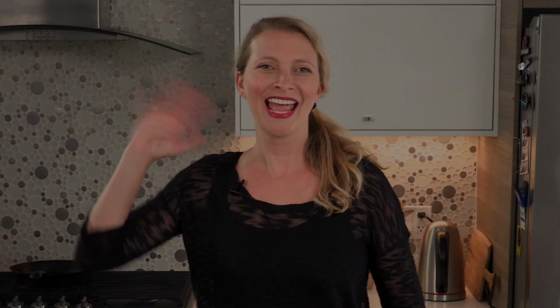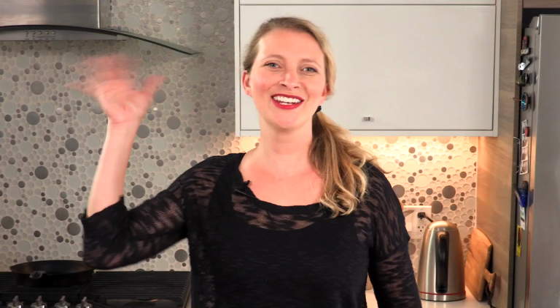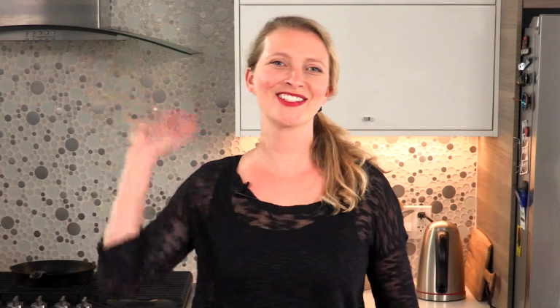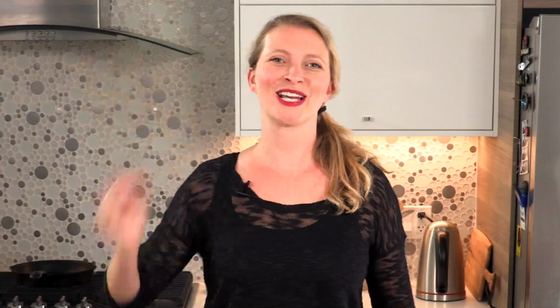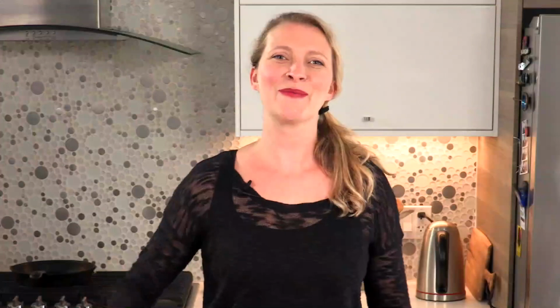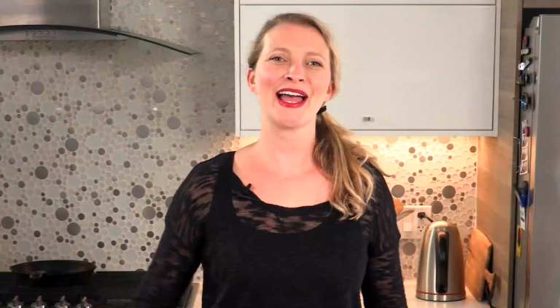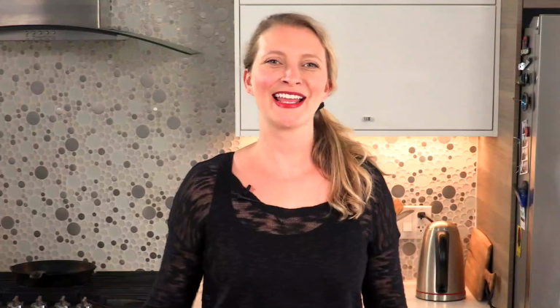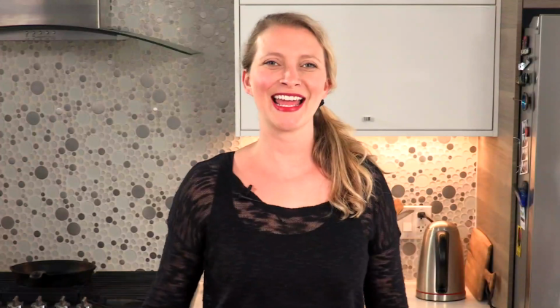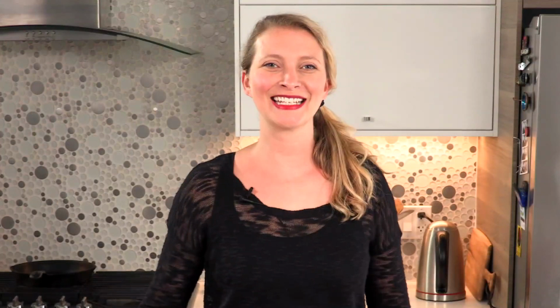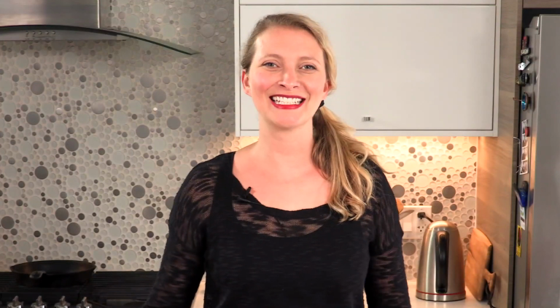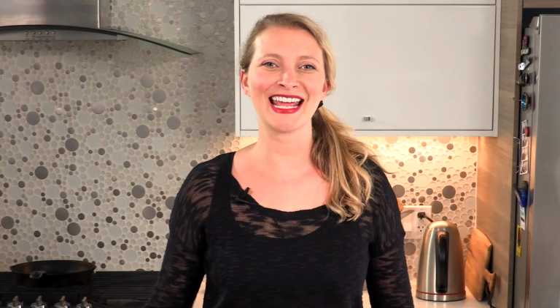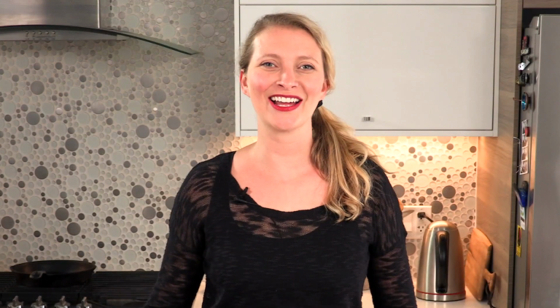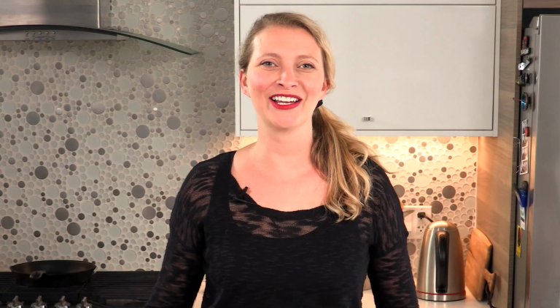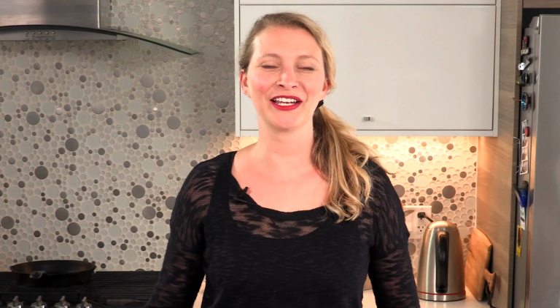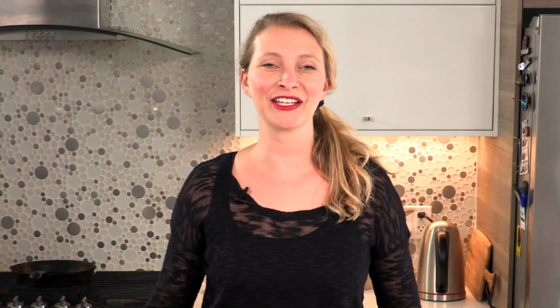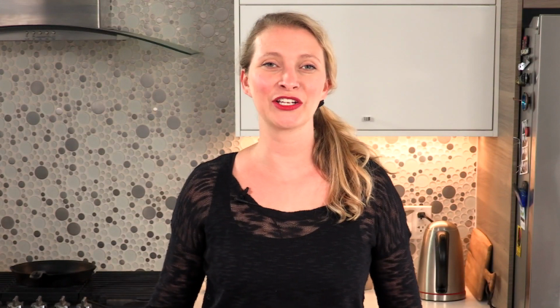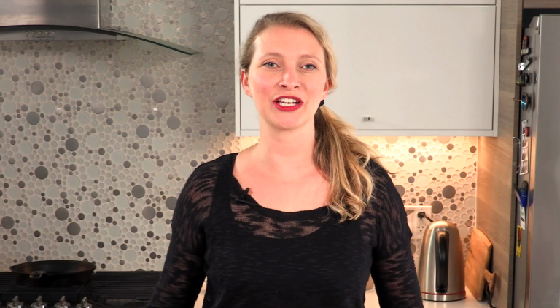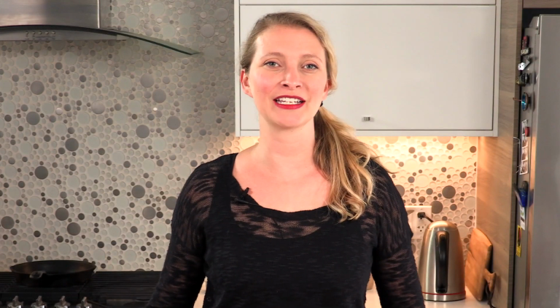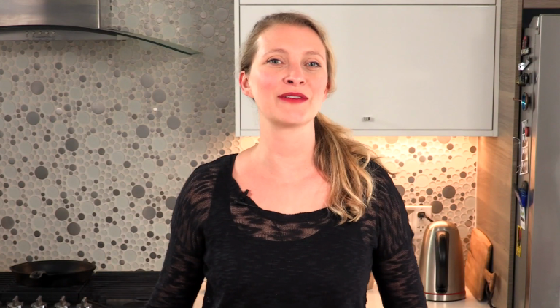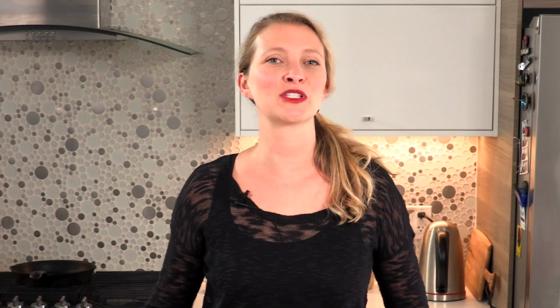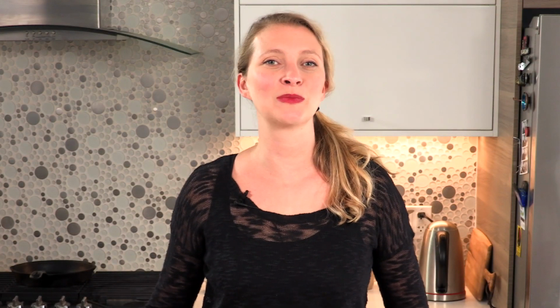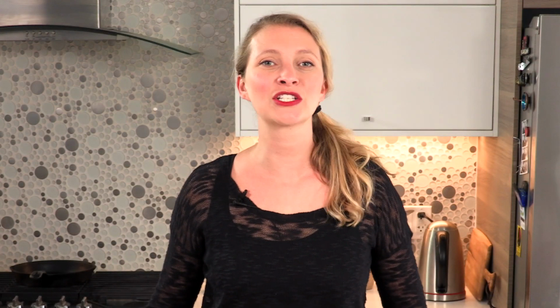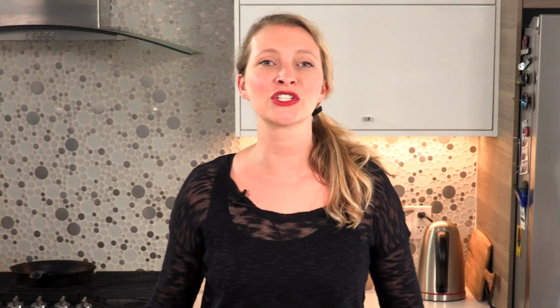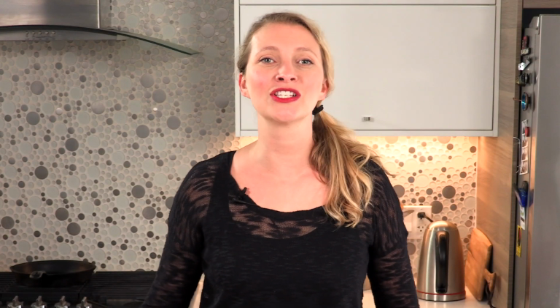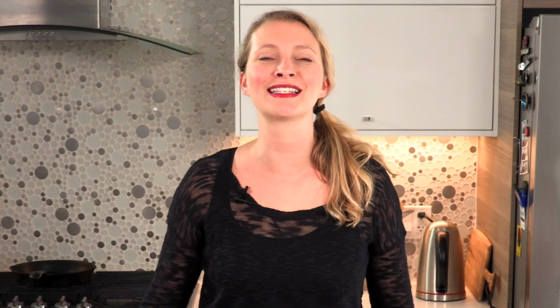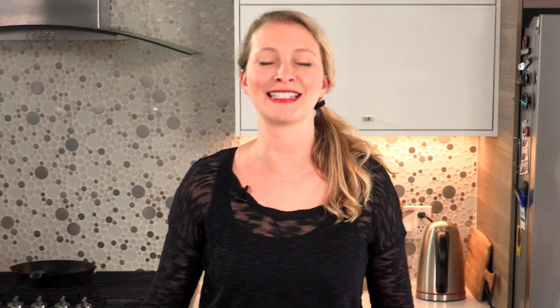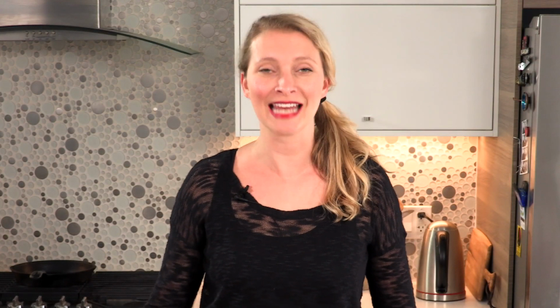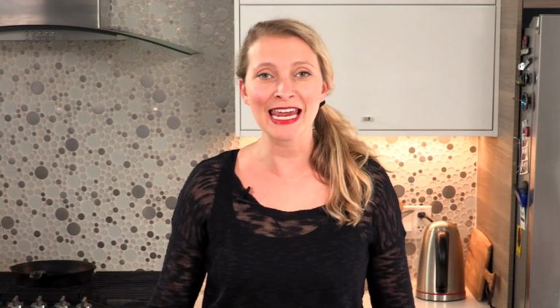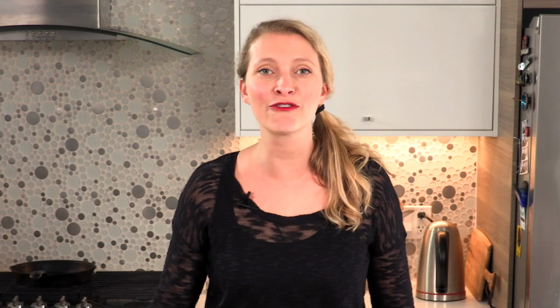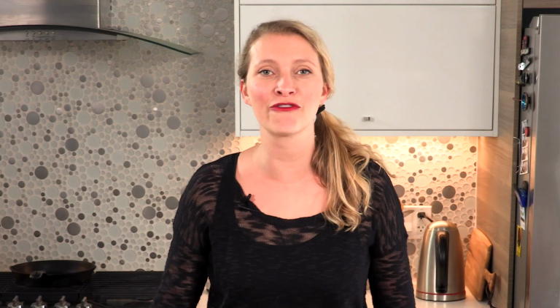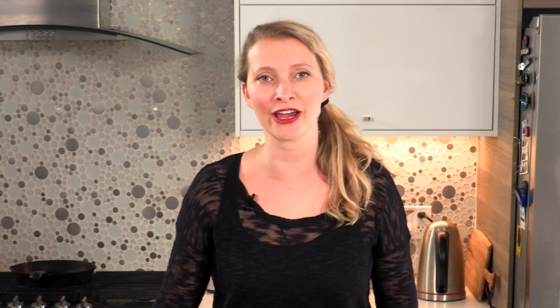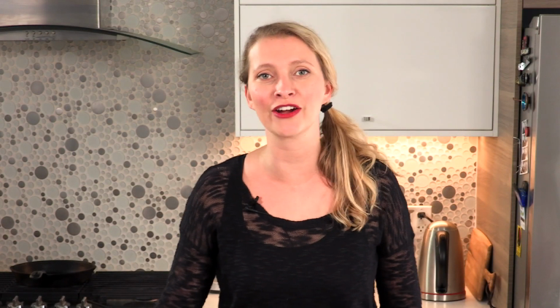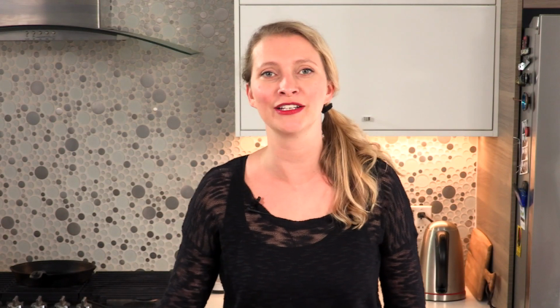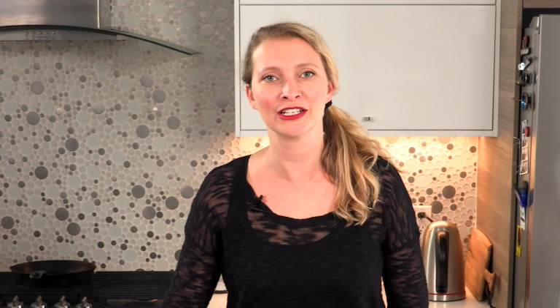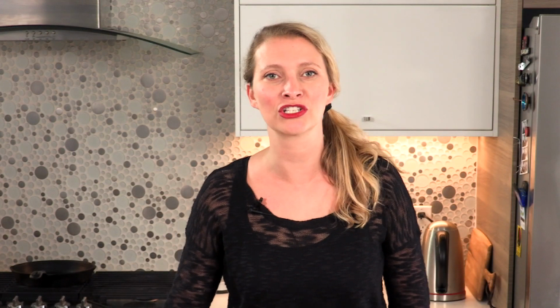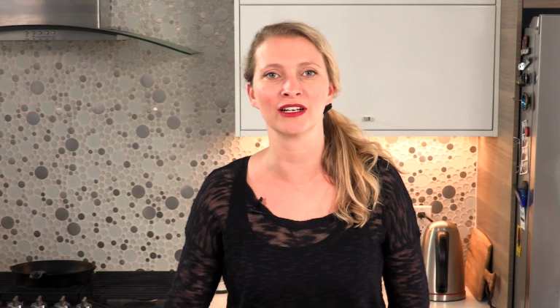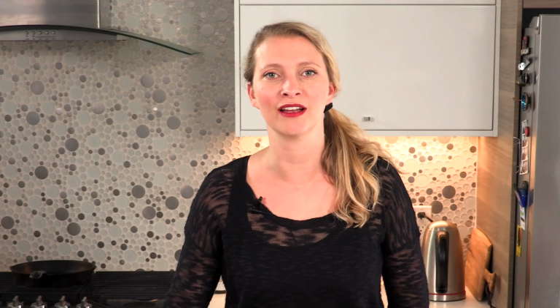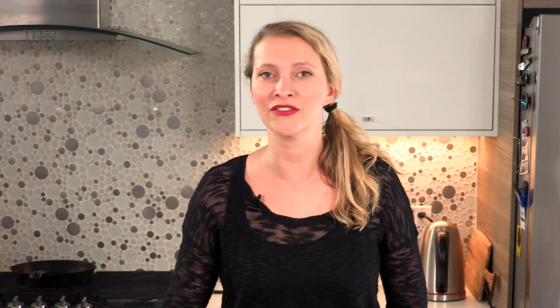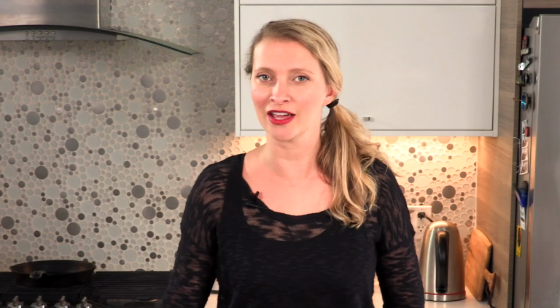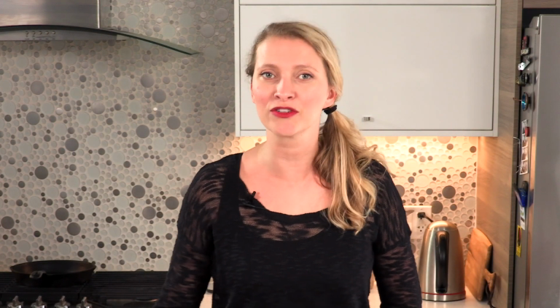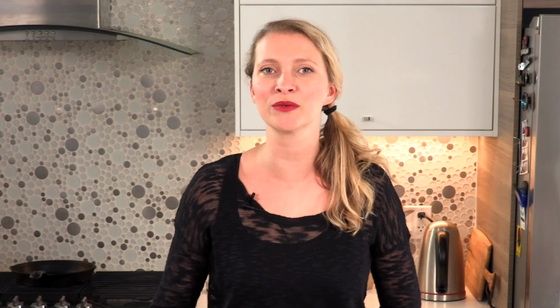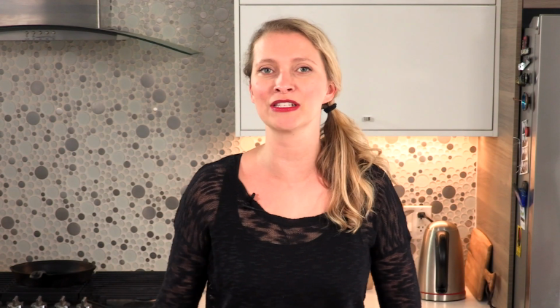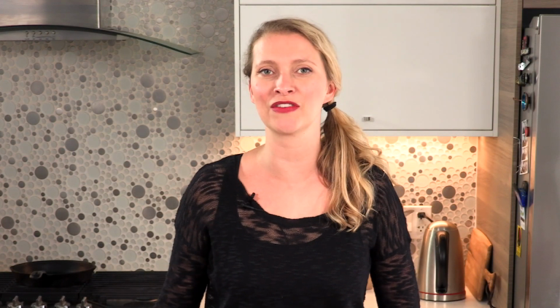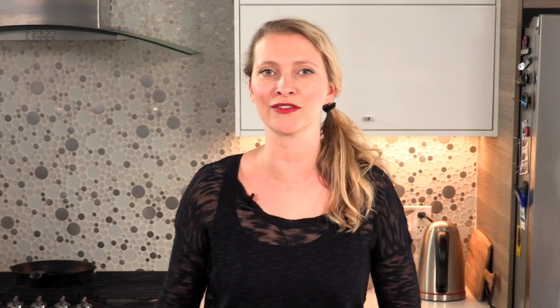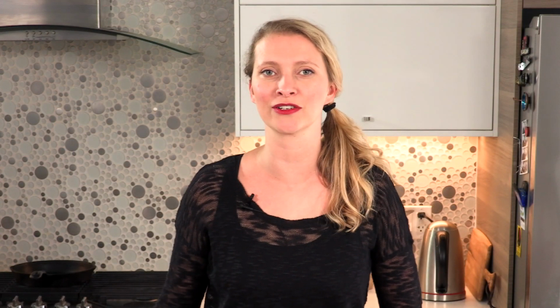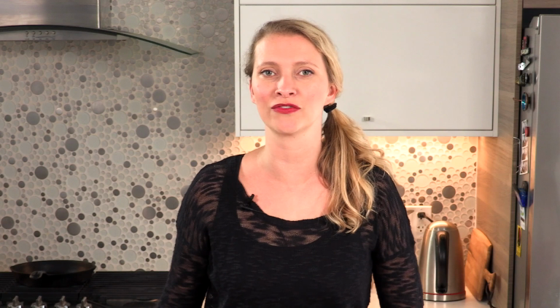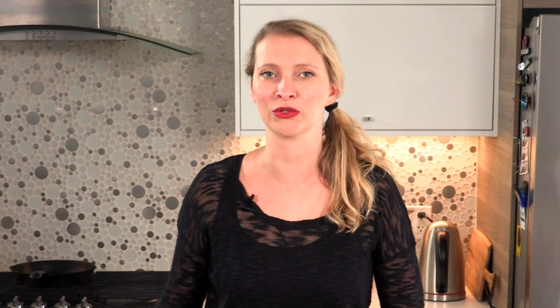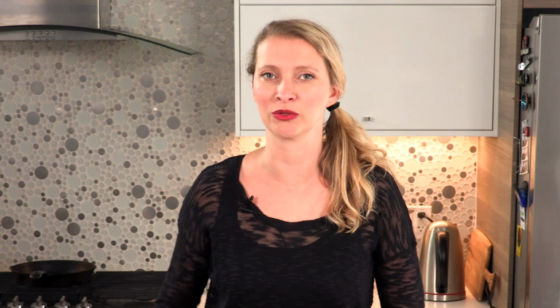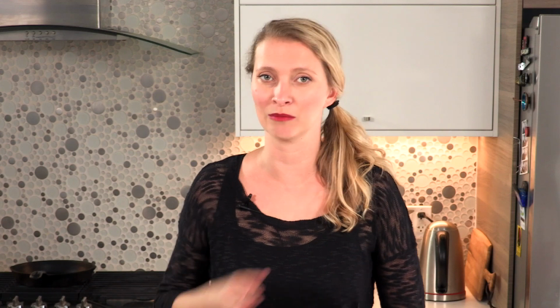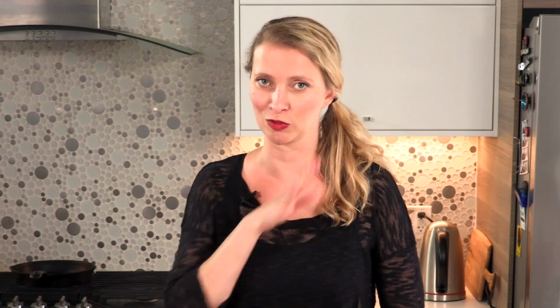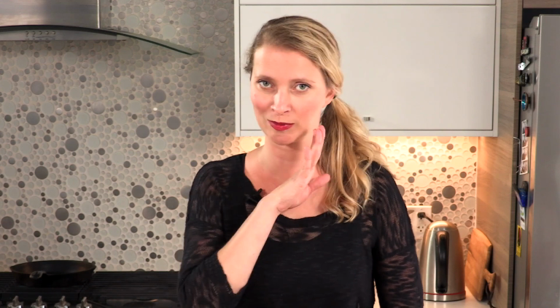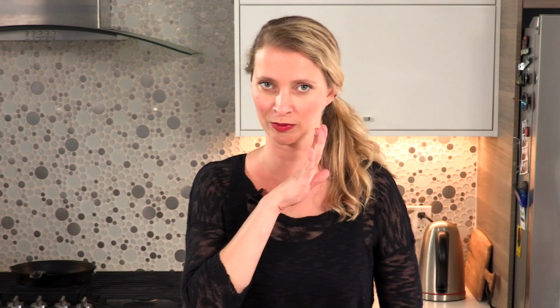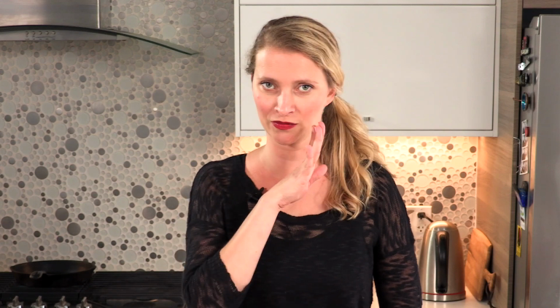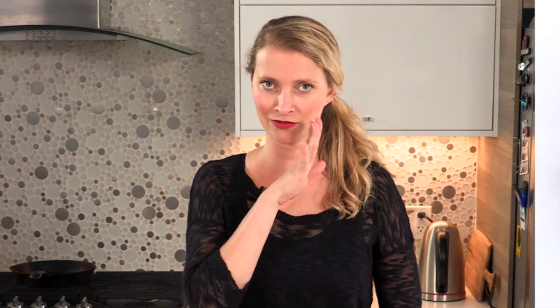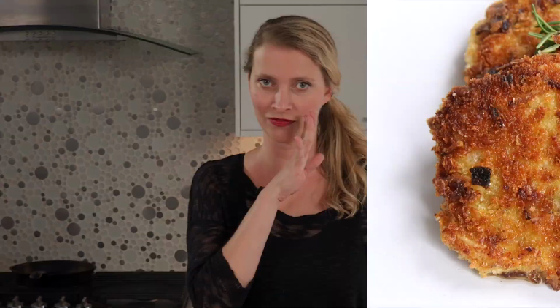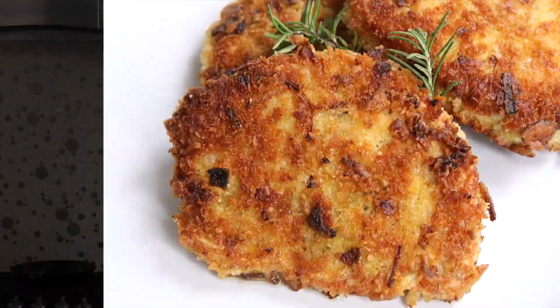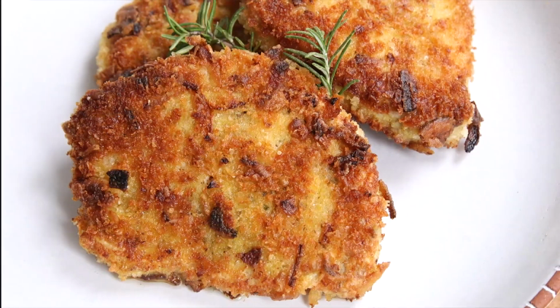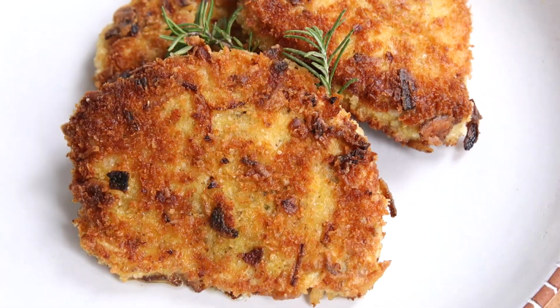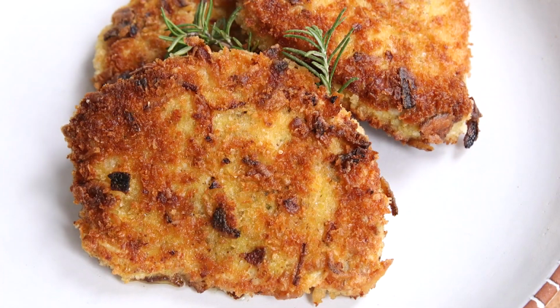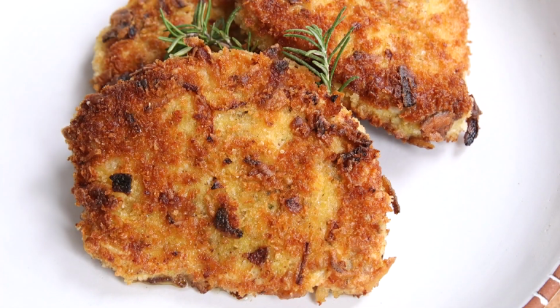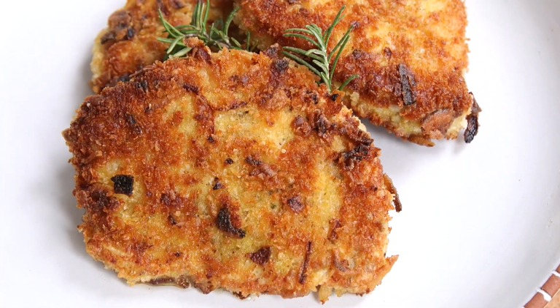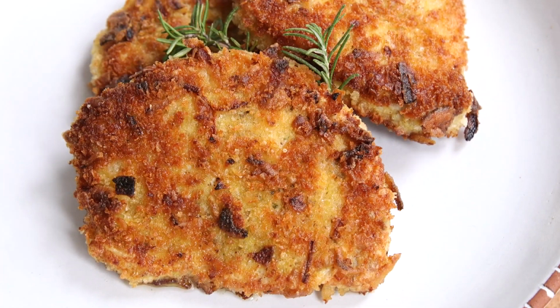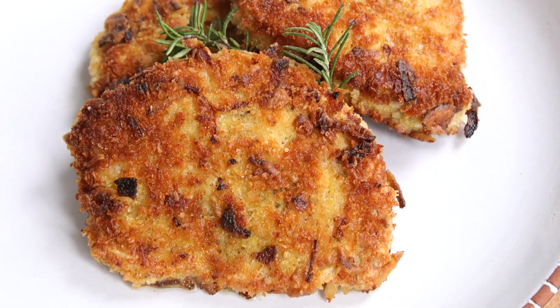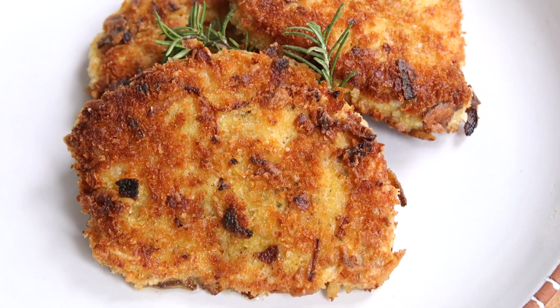Hey dudes, I'm Hilah and today on Hilah Cooking I have a special state fair edition of everyone's favorite food — most people's favorite food — pork chops.